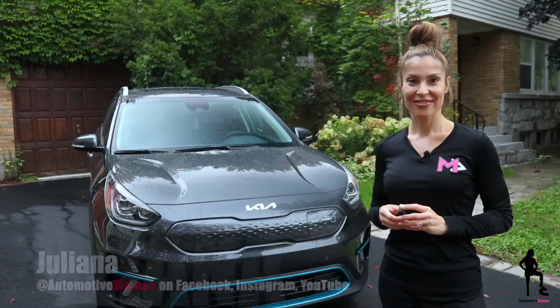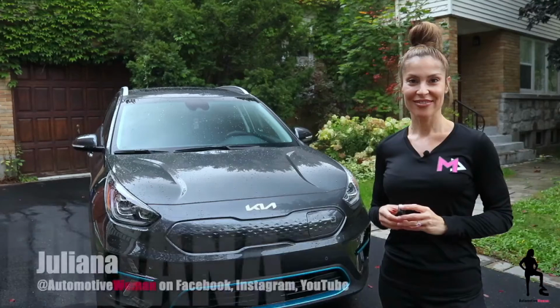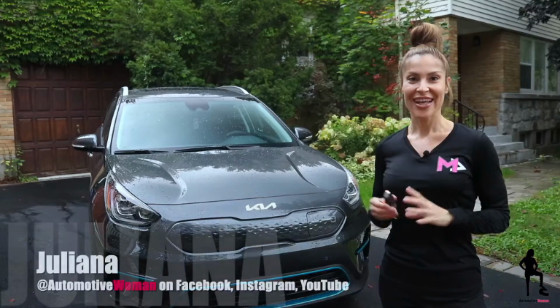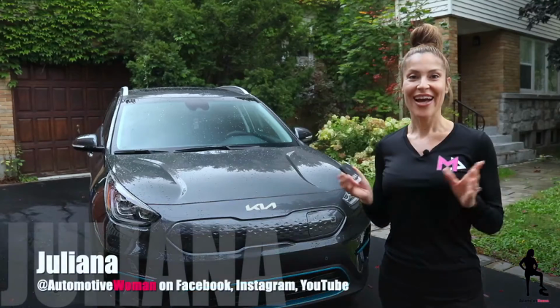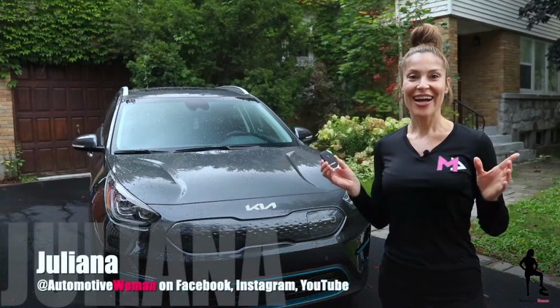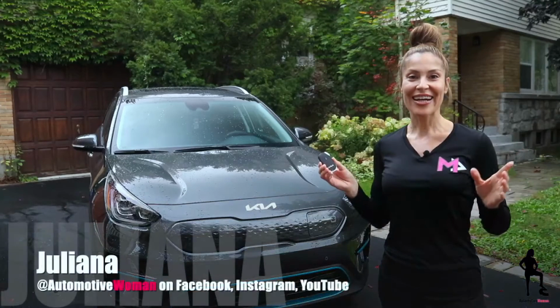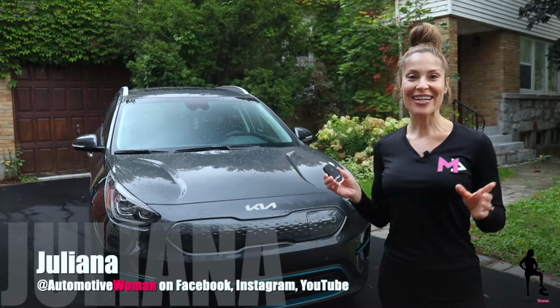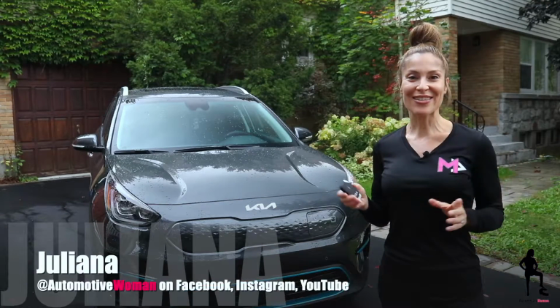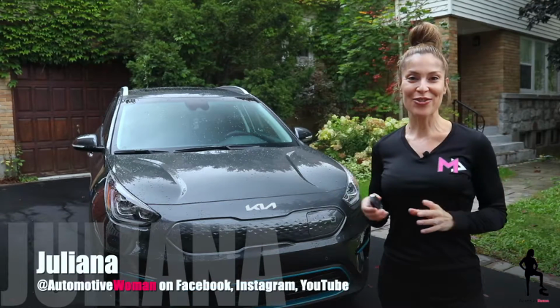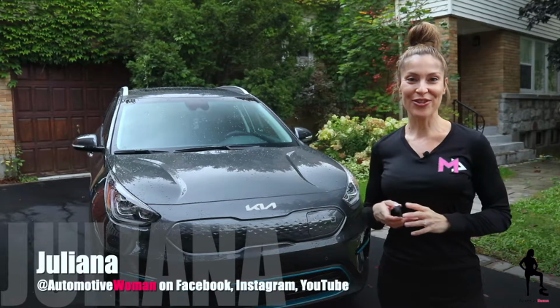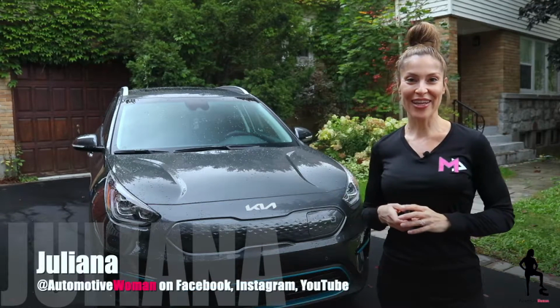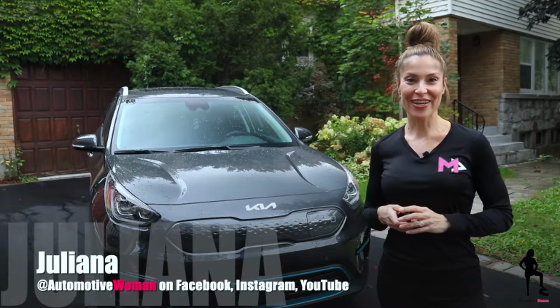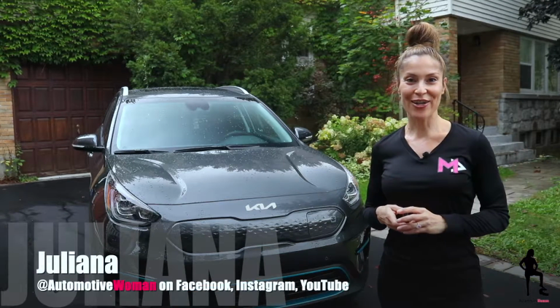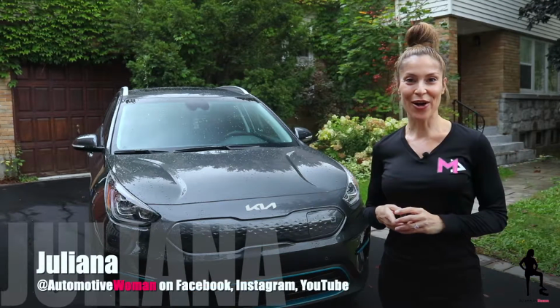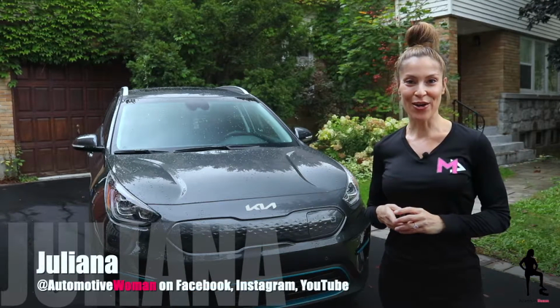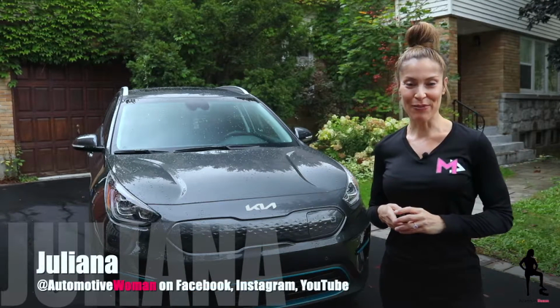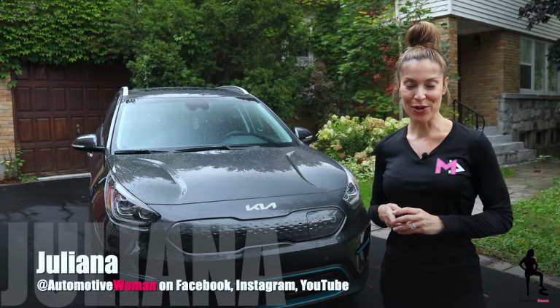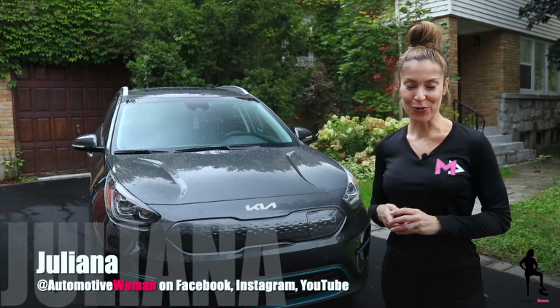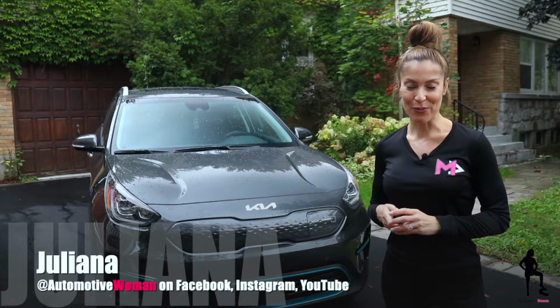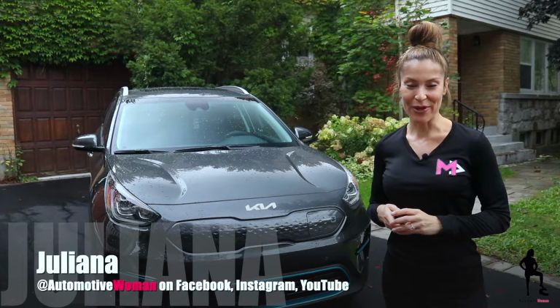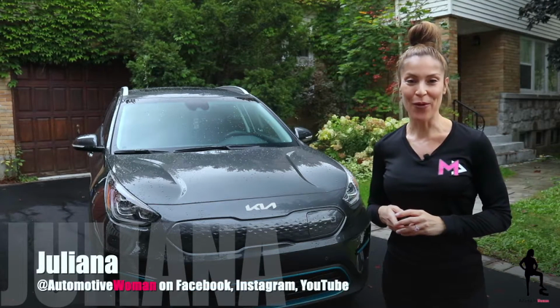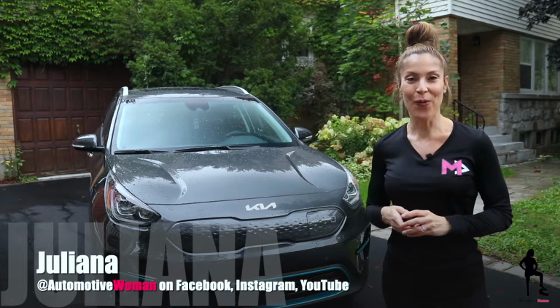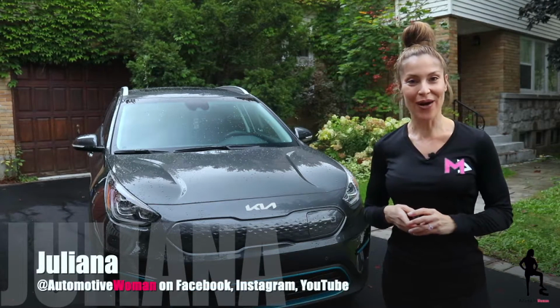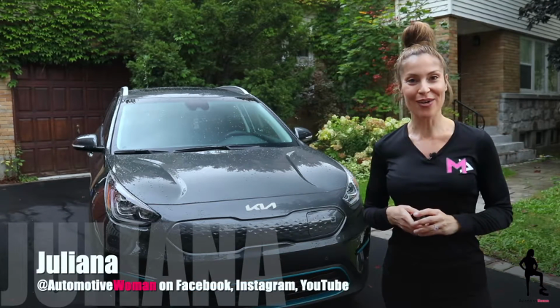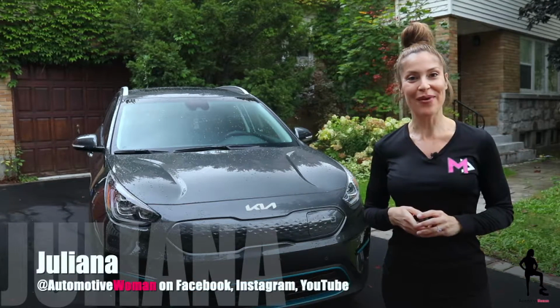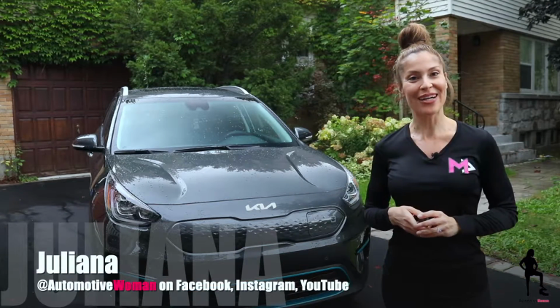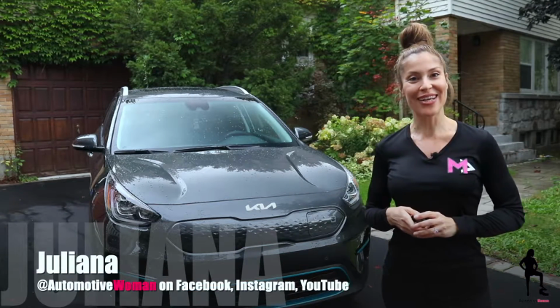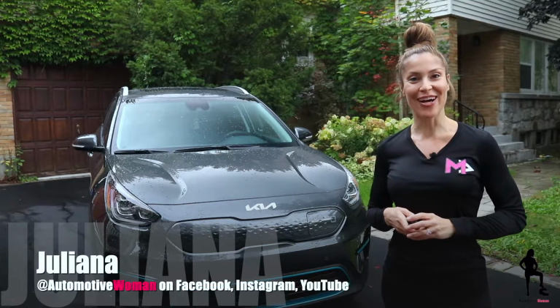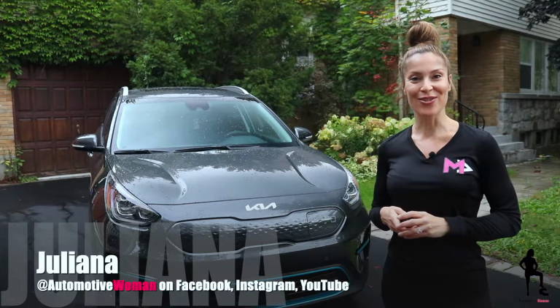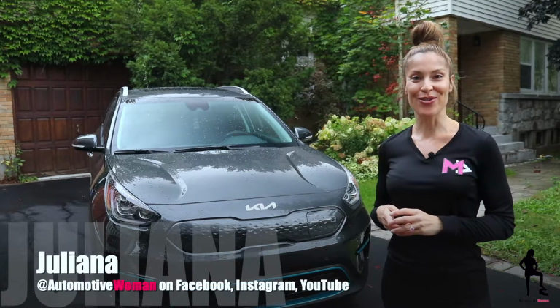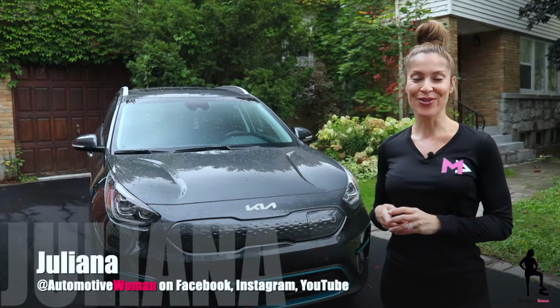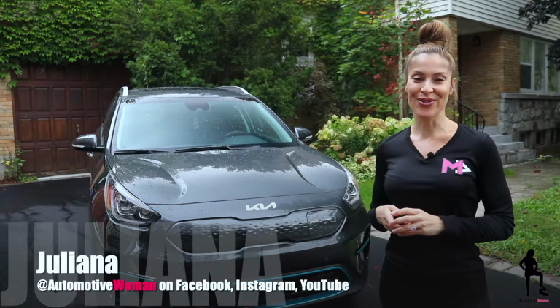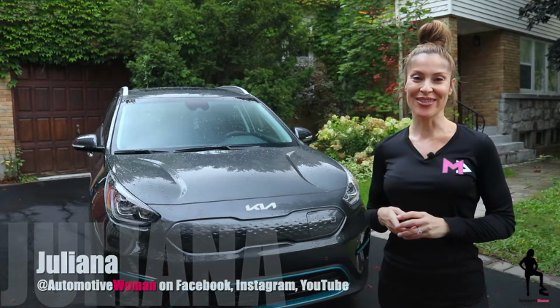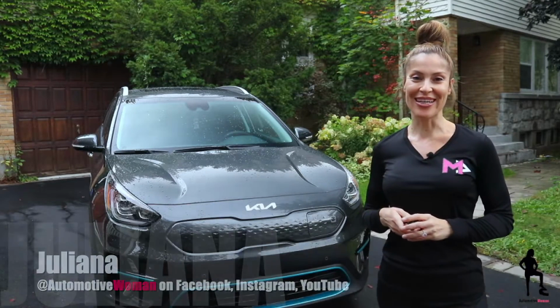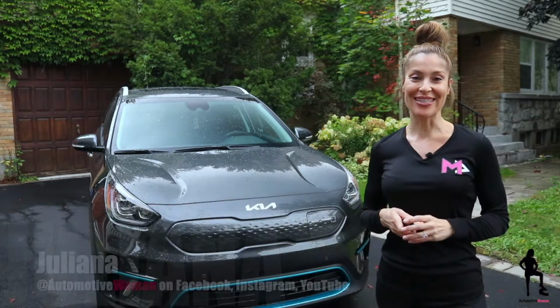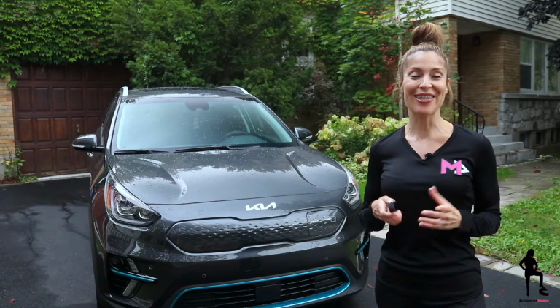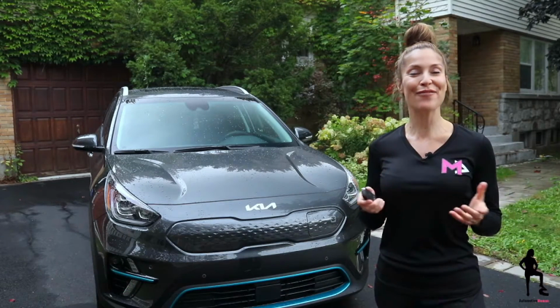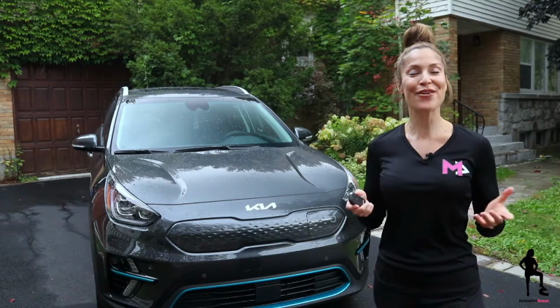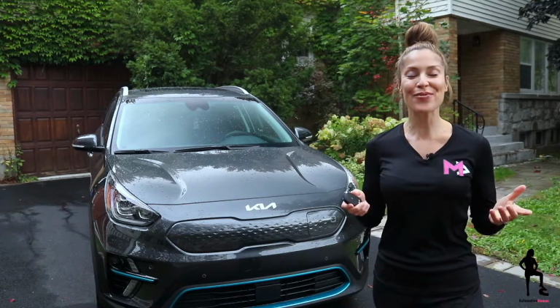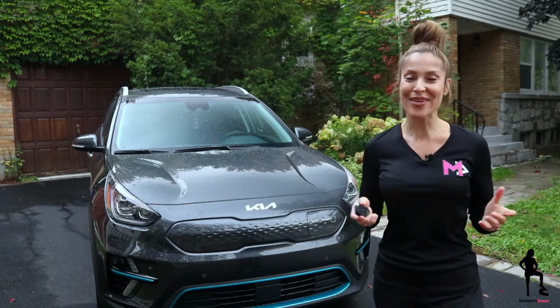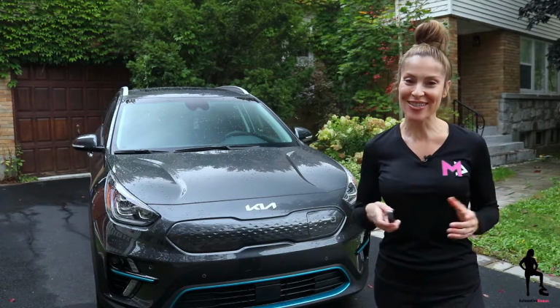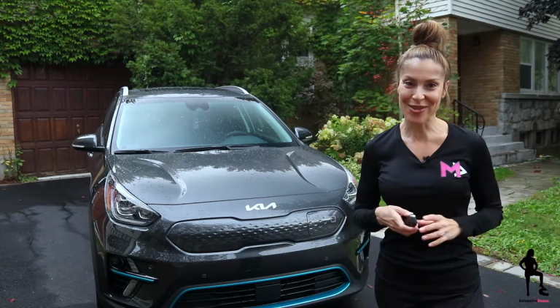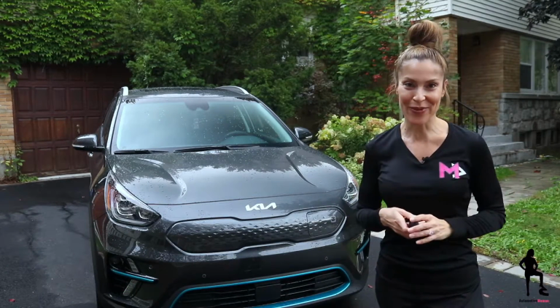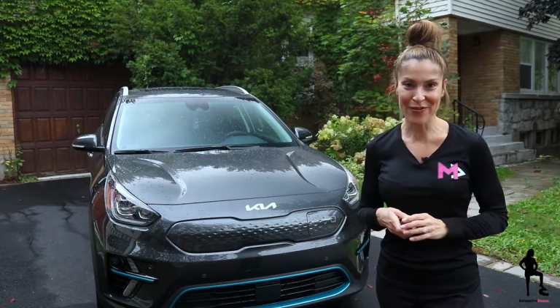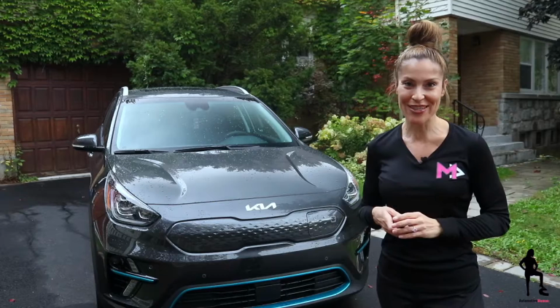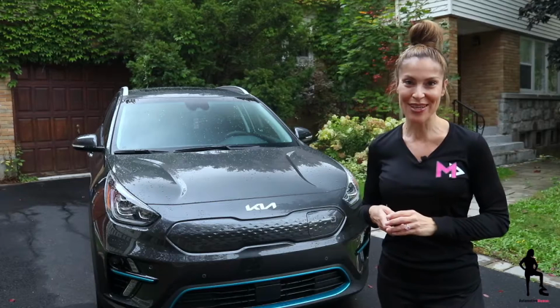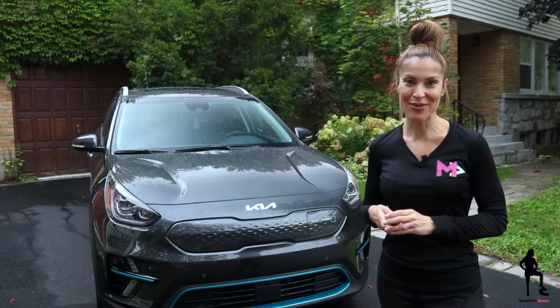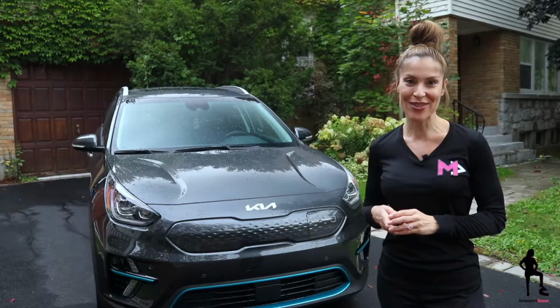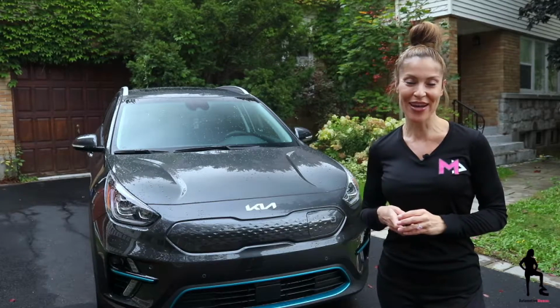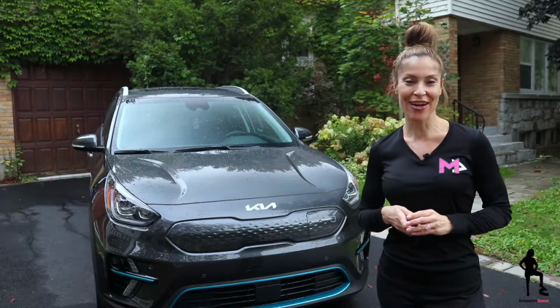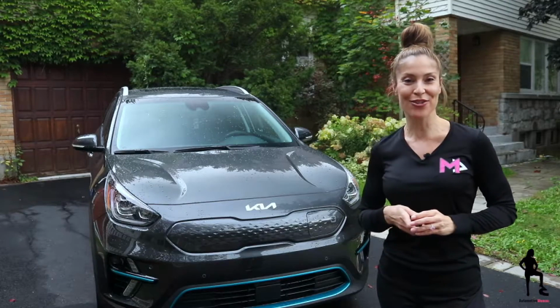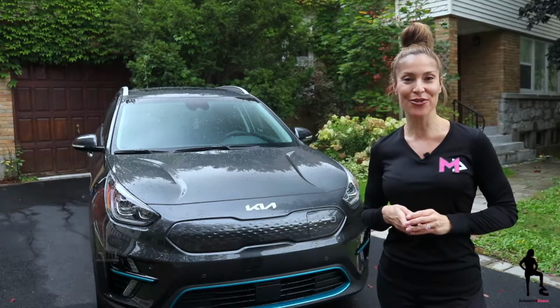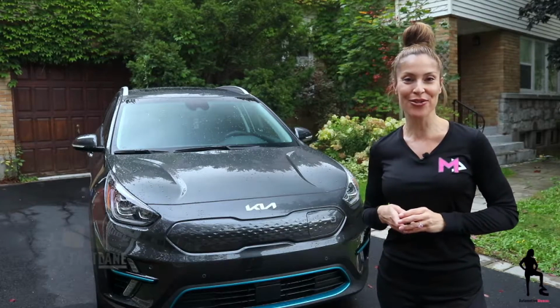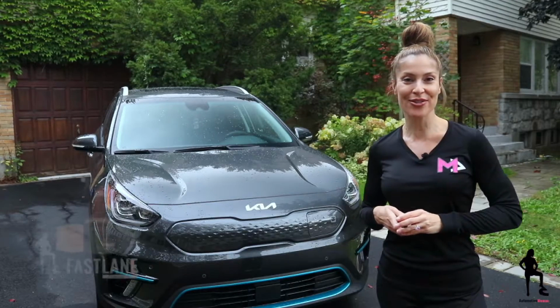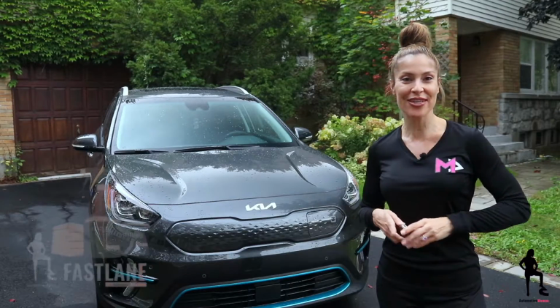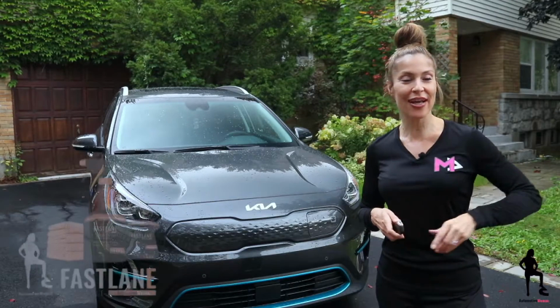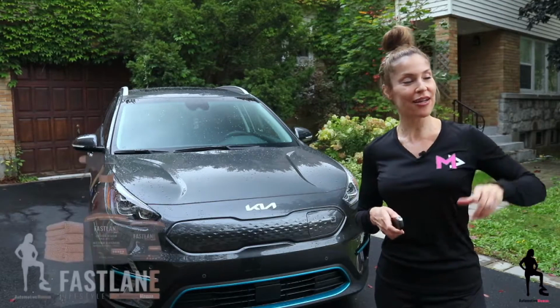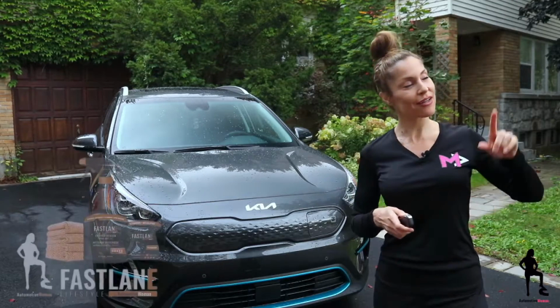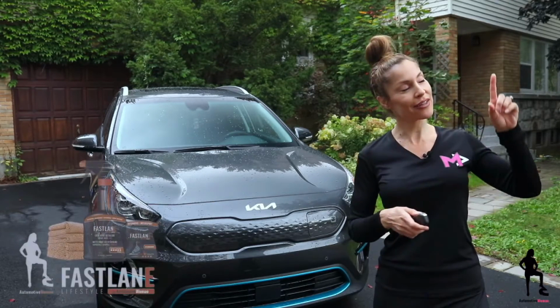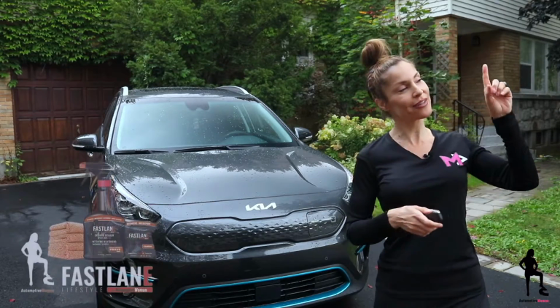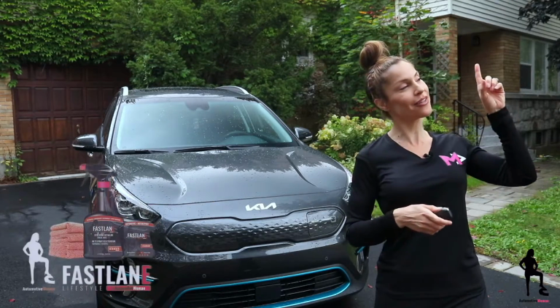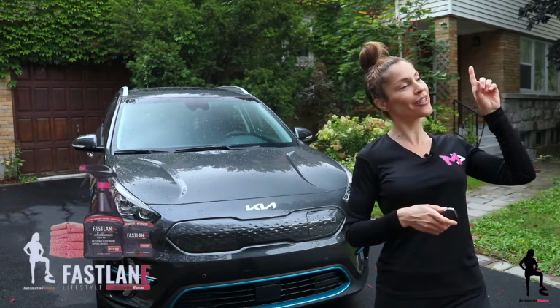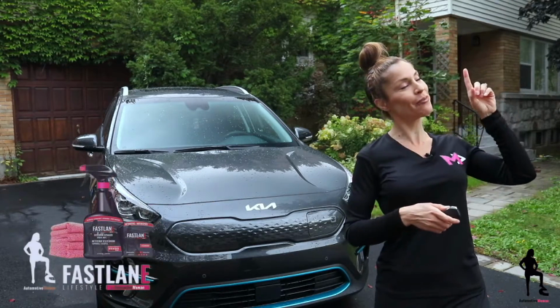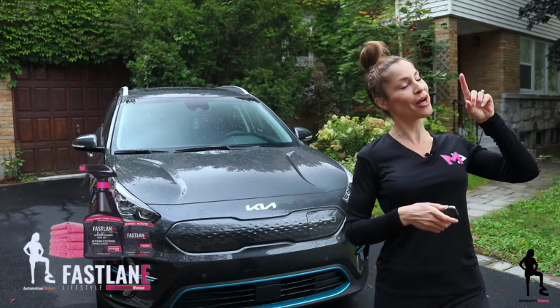Hi guys, I'm Juliana your automotive woman. Welcome back to How To Tuesdays. If you missed a previous episode of How To Tuesday, click the link above.